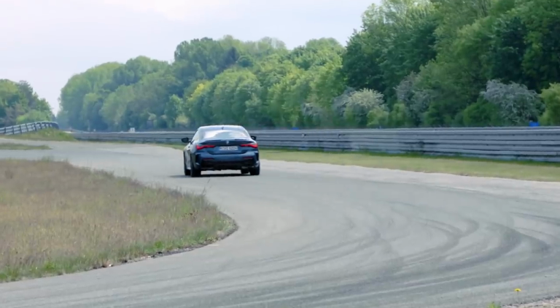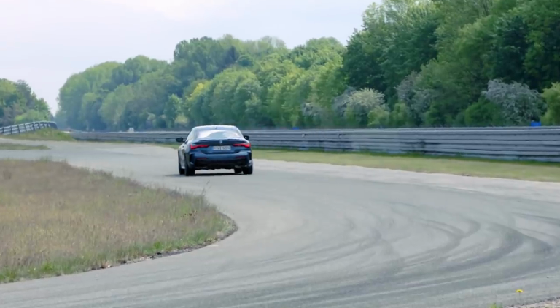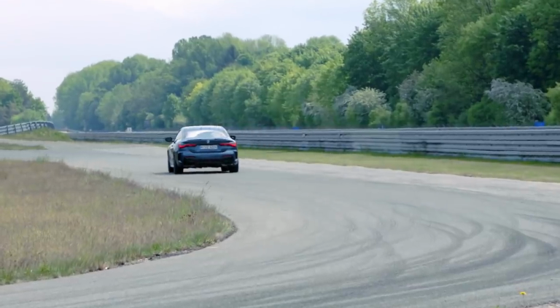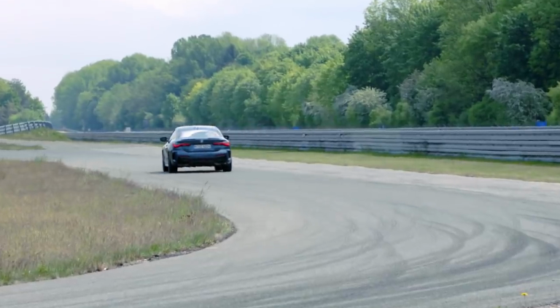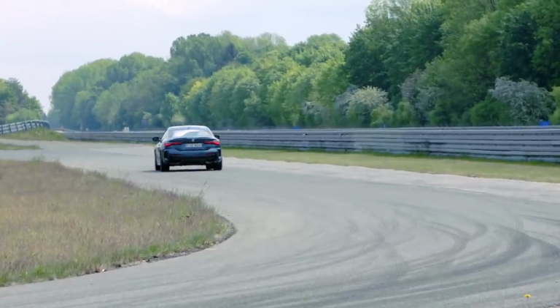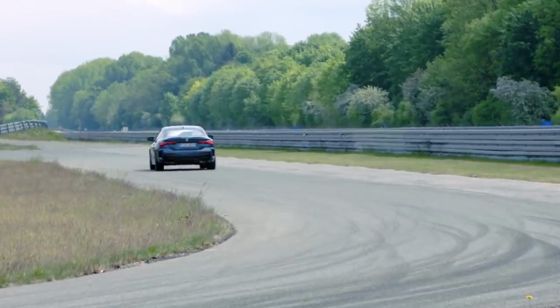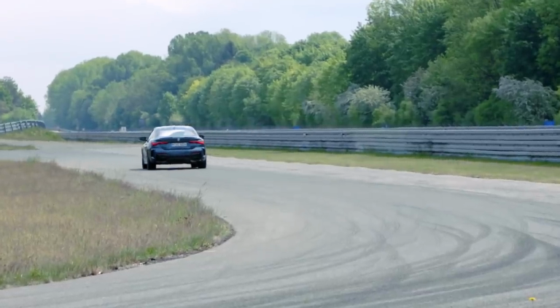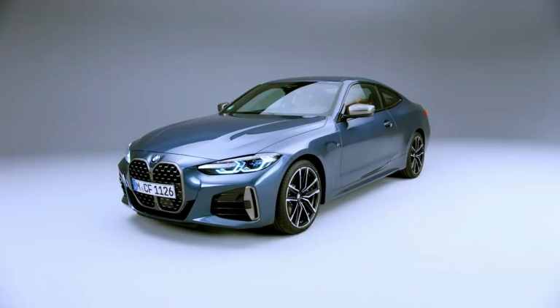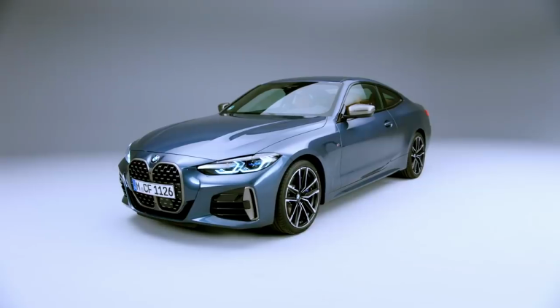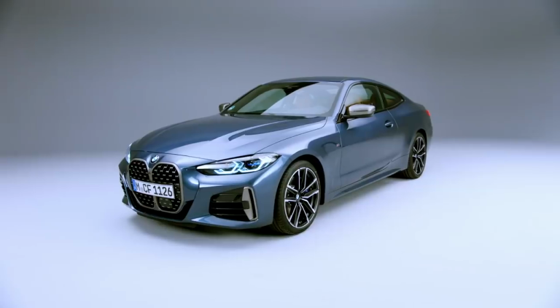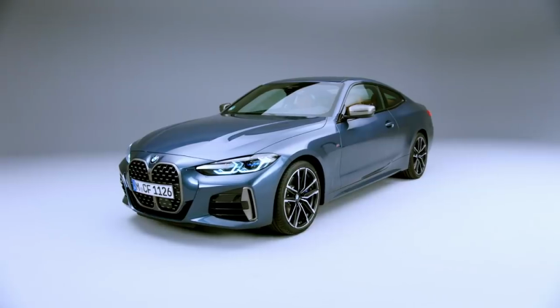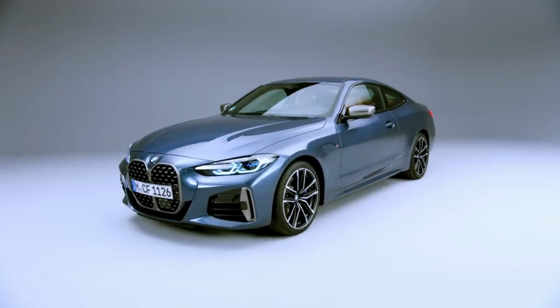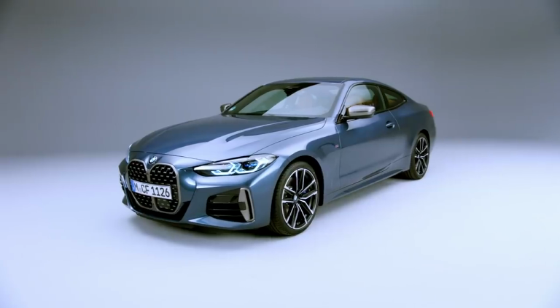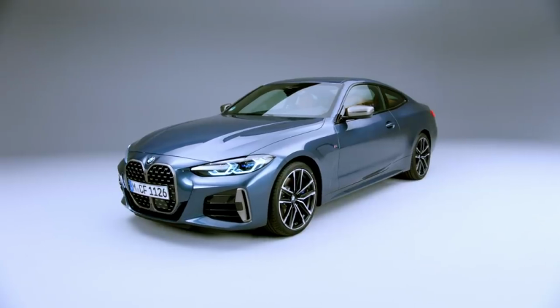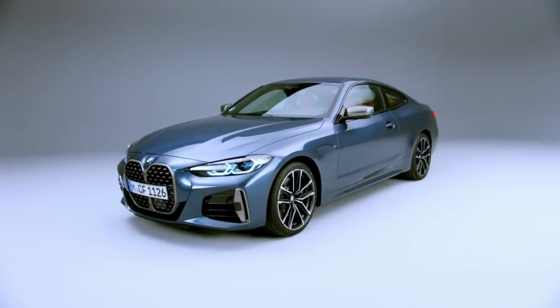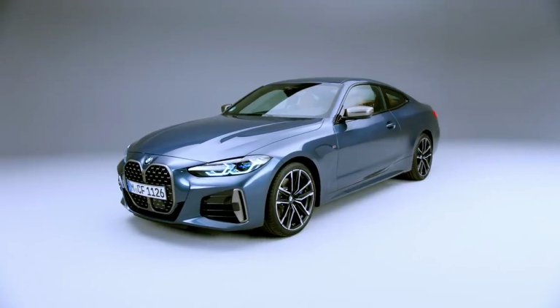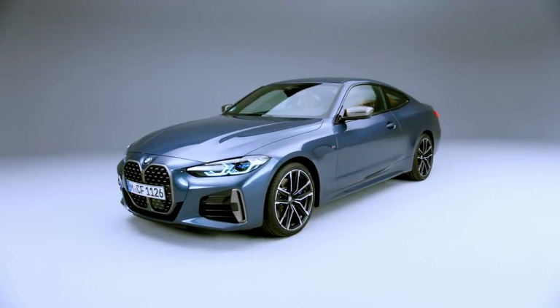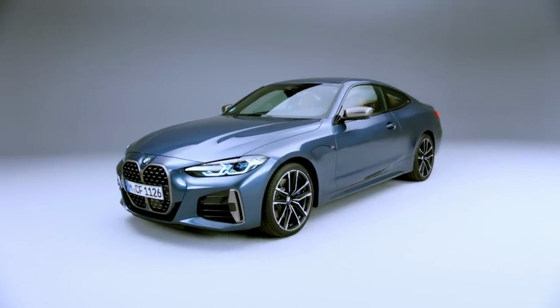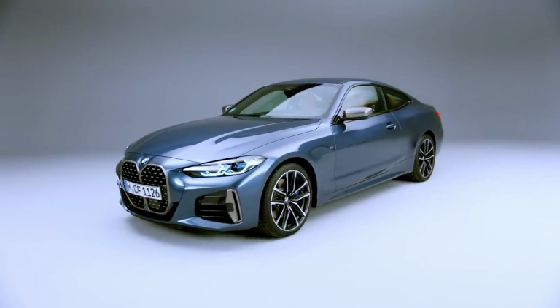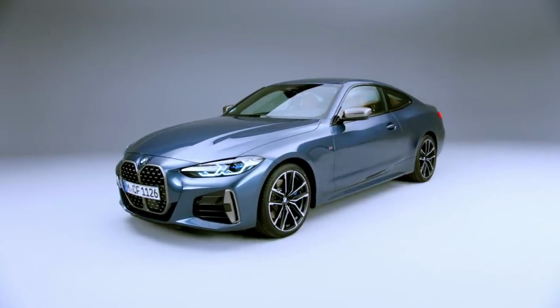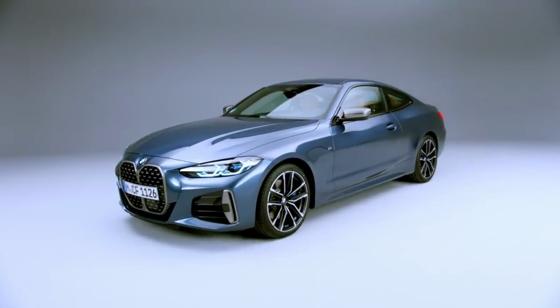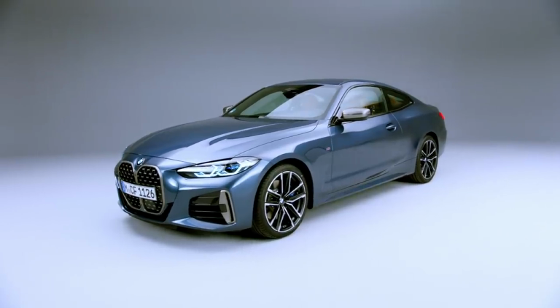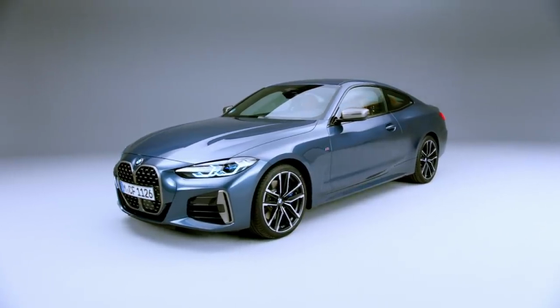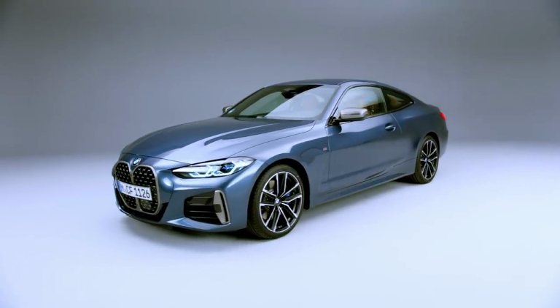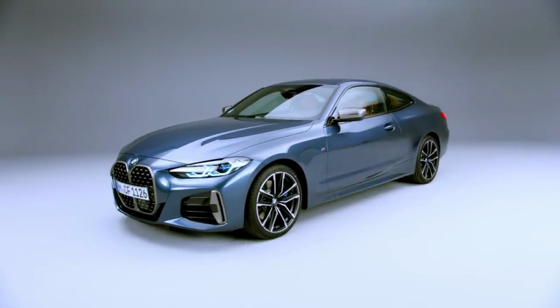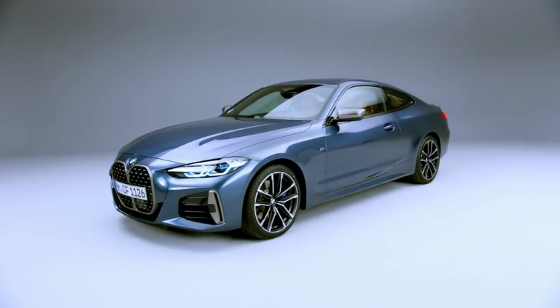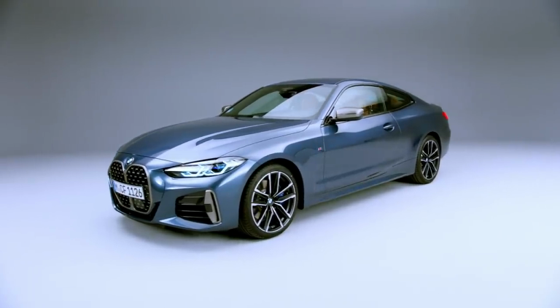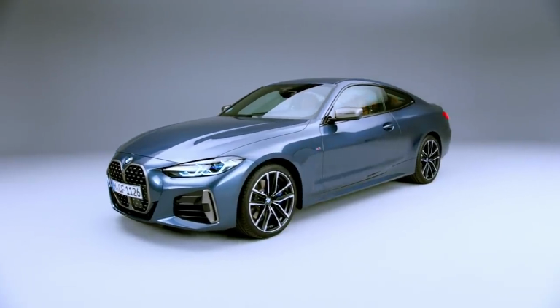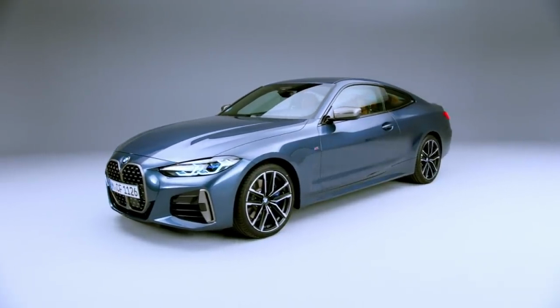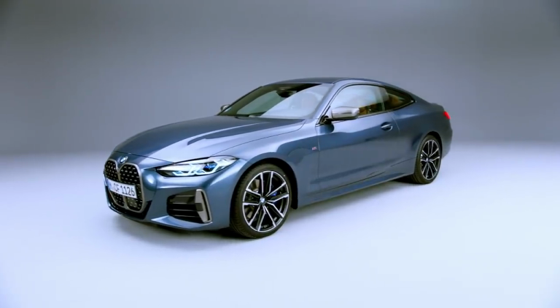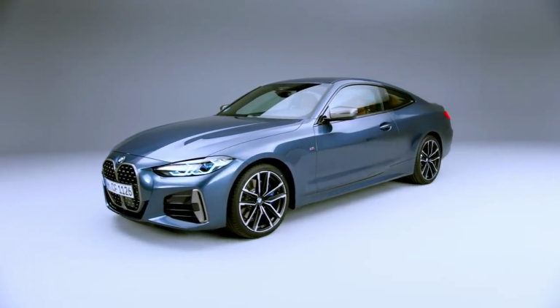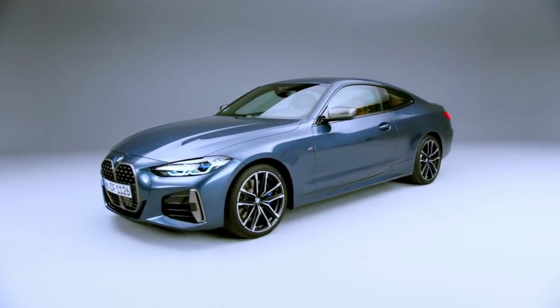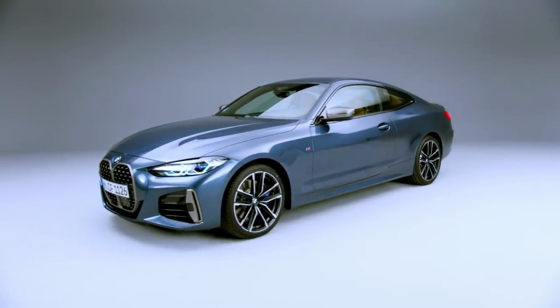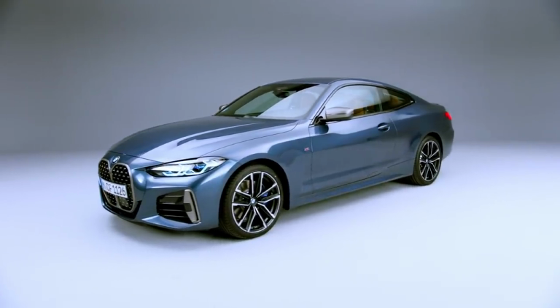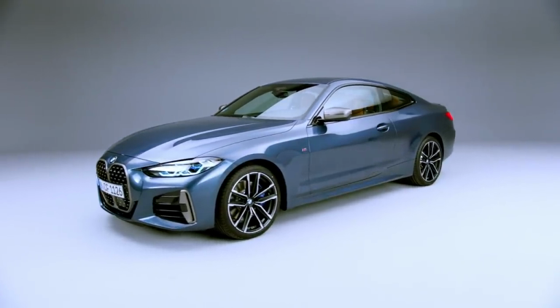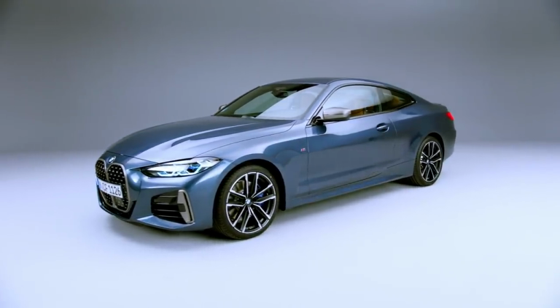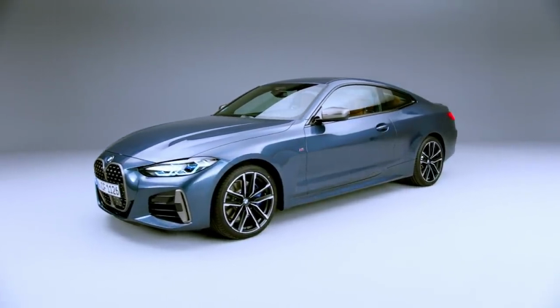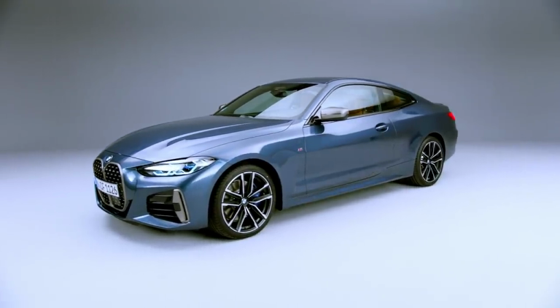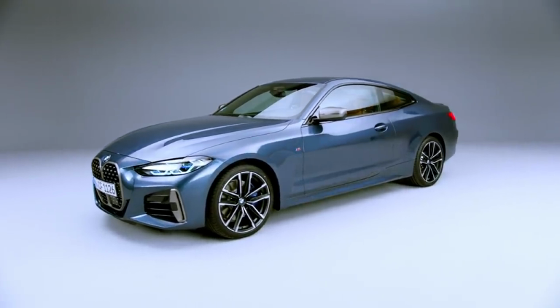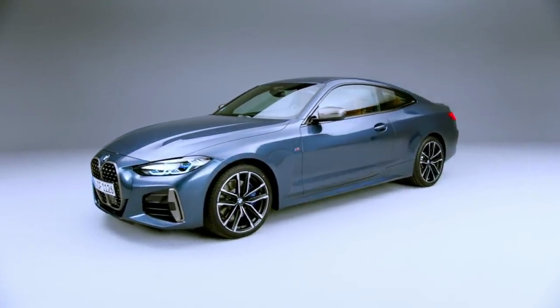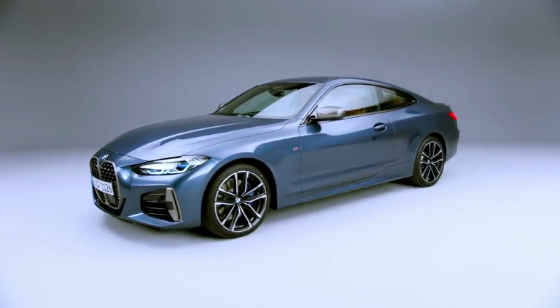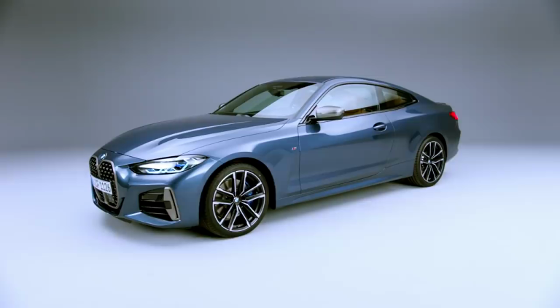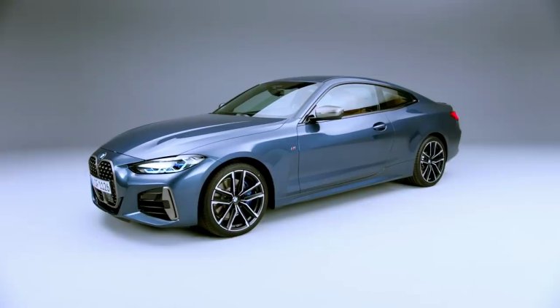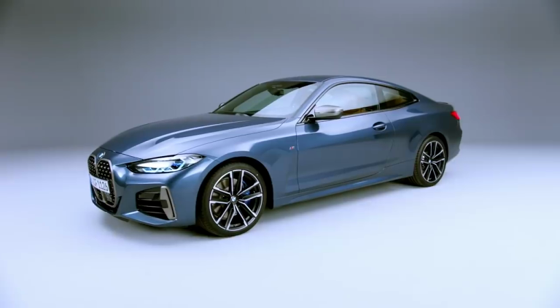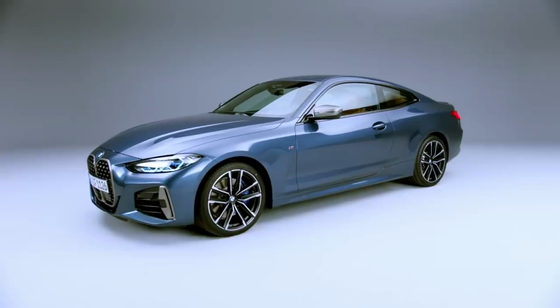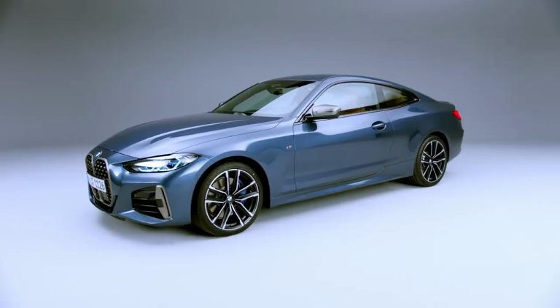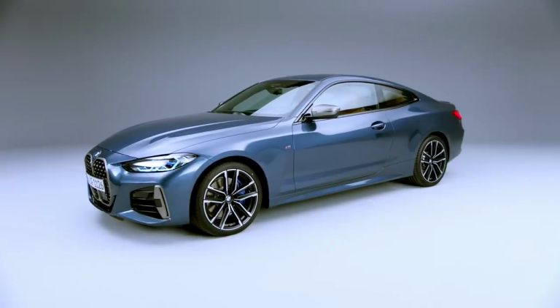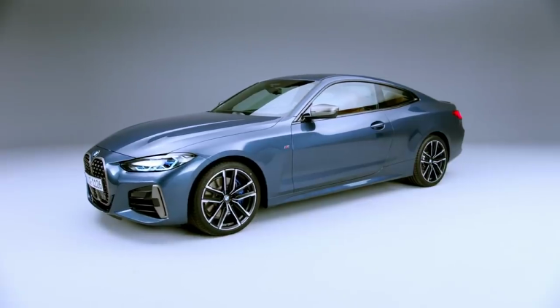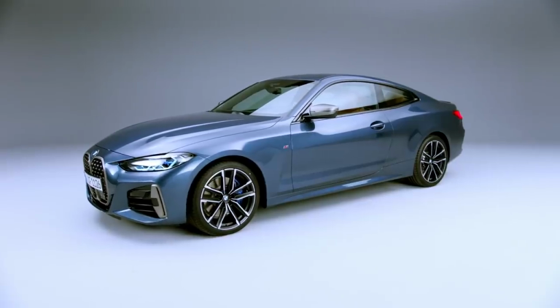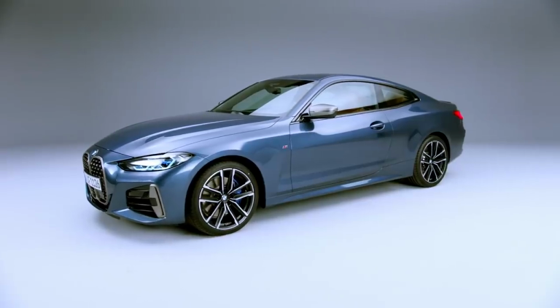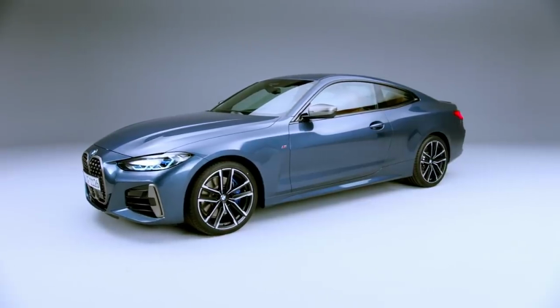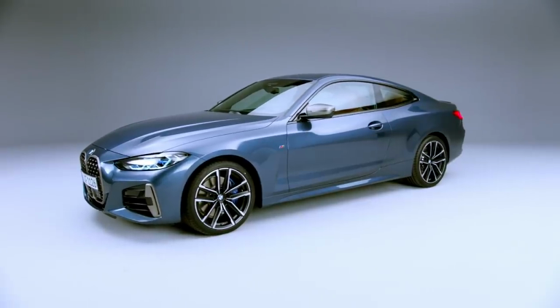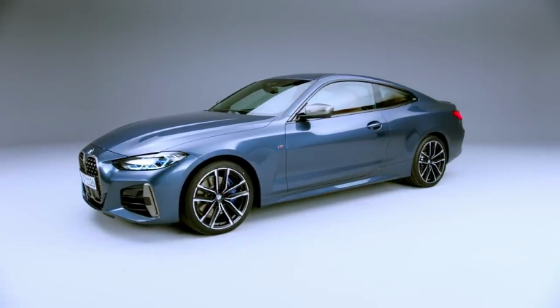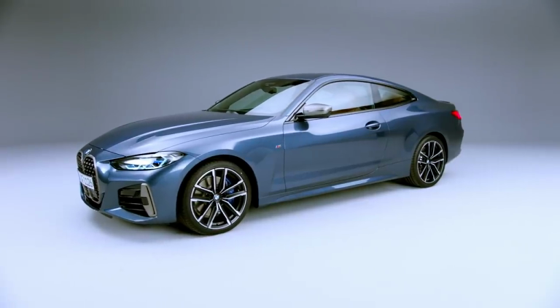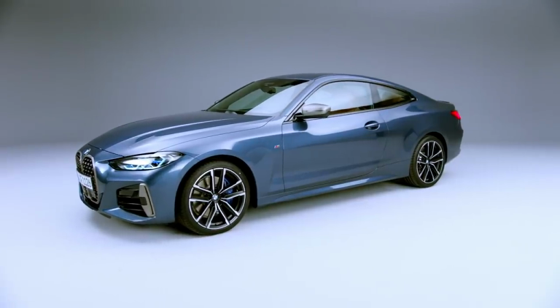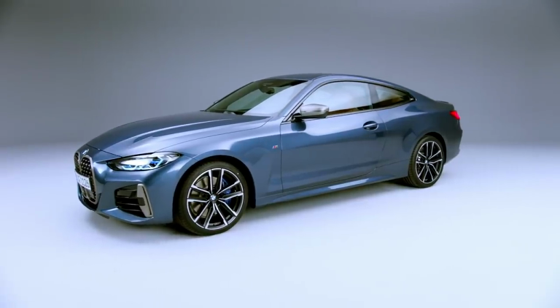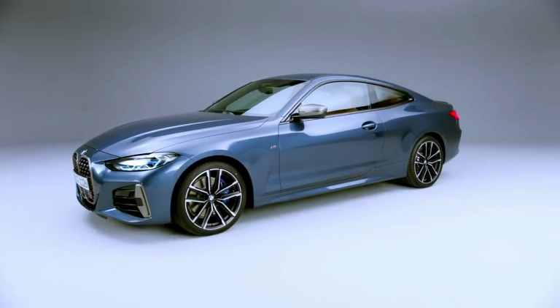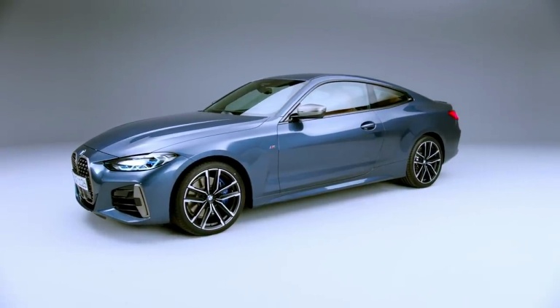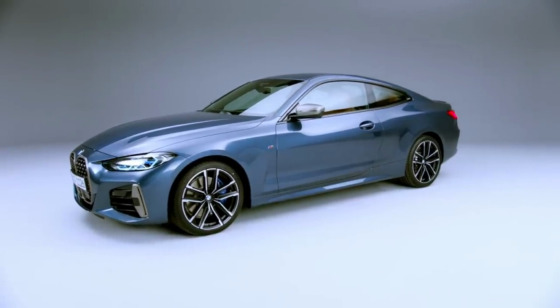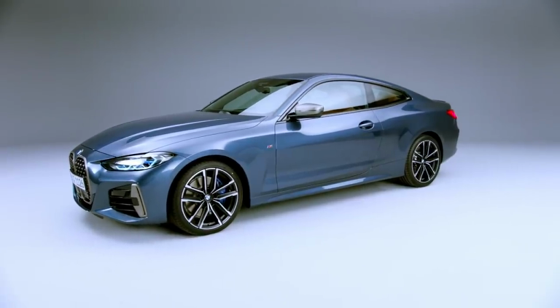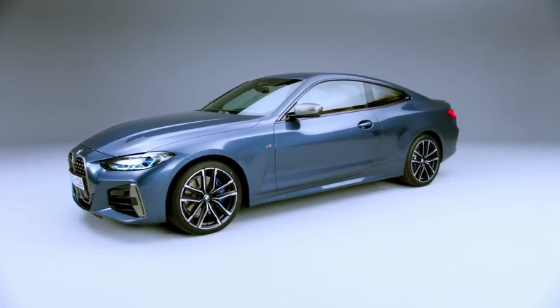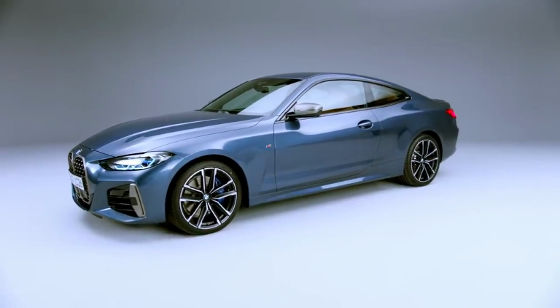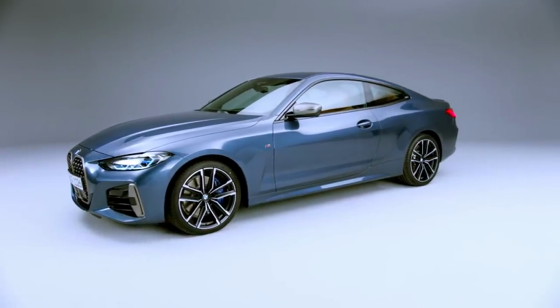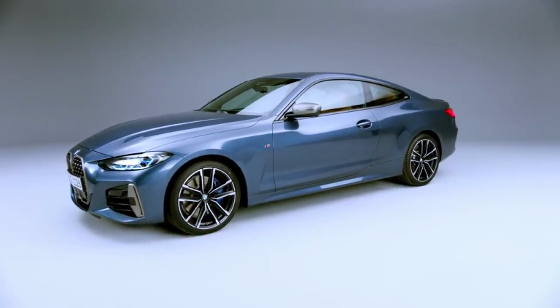BMW has unveiled the all-new 4 Series. The 4 Series is the two-door model based on the 3 Series platform.